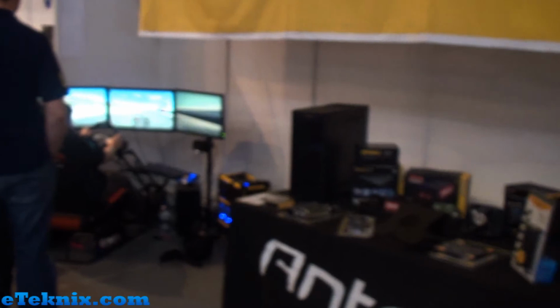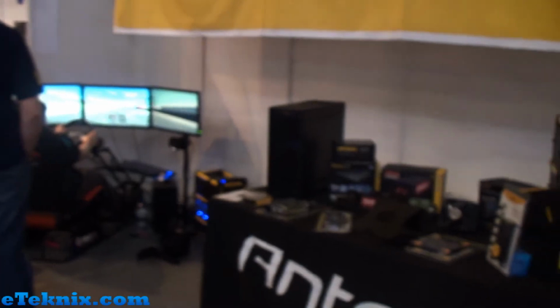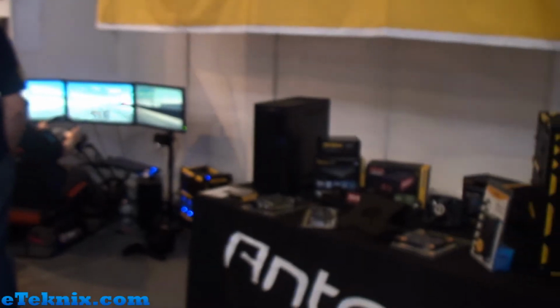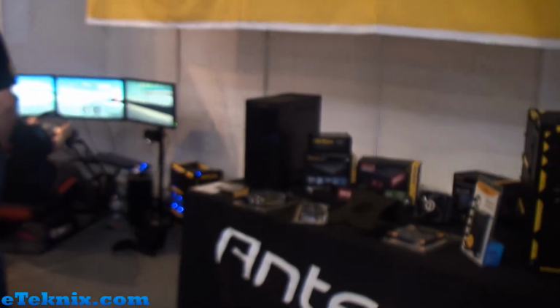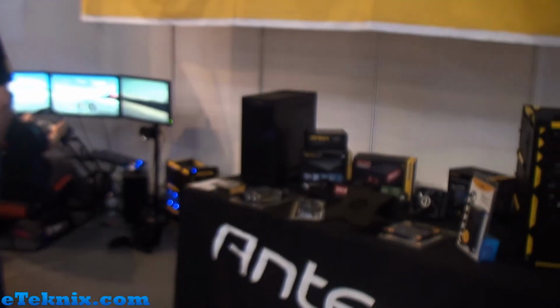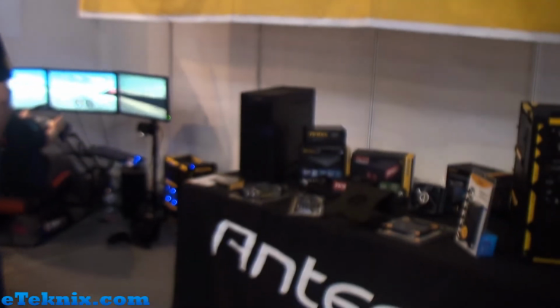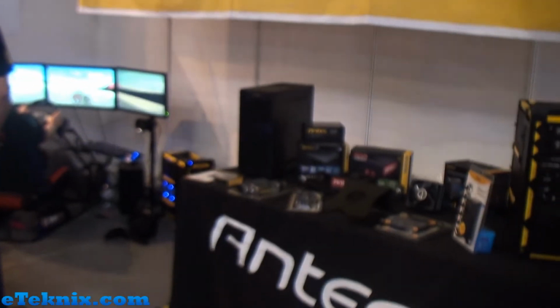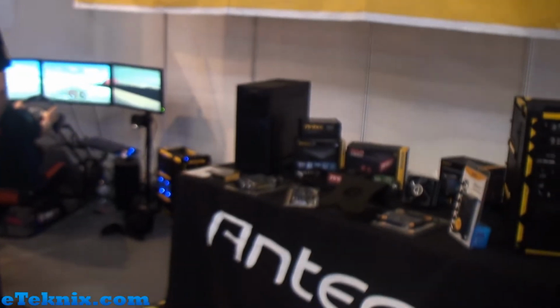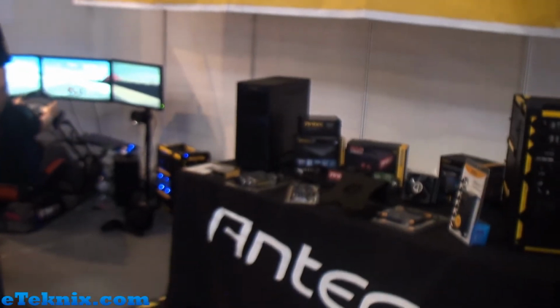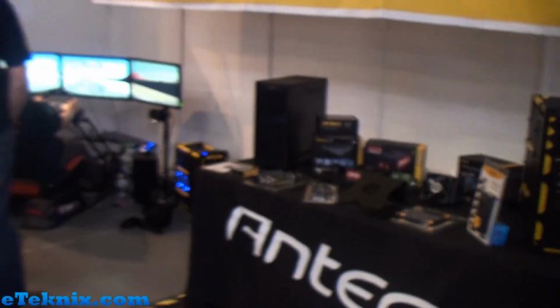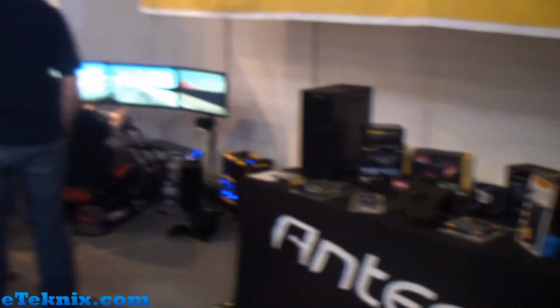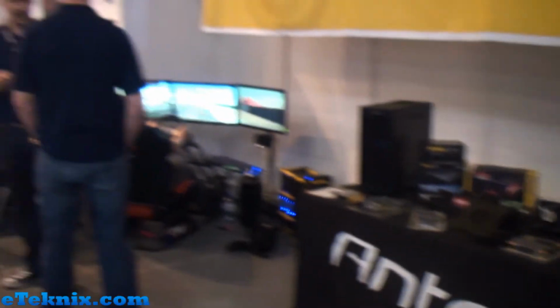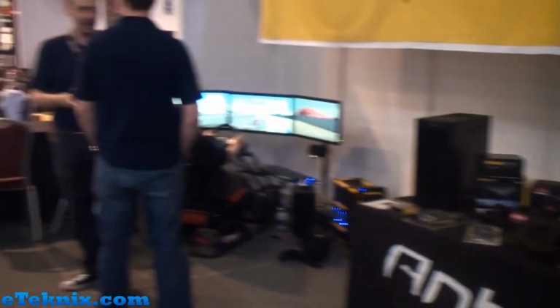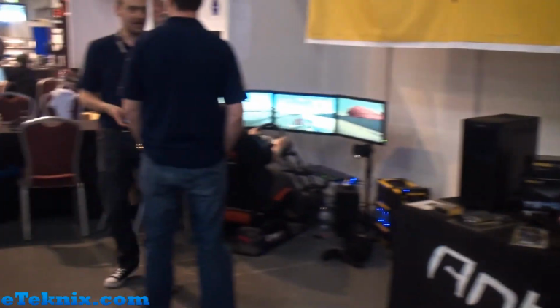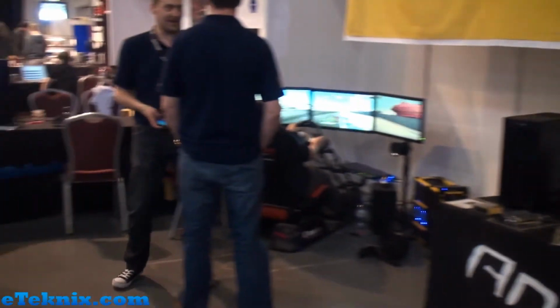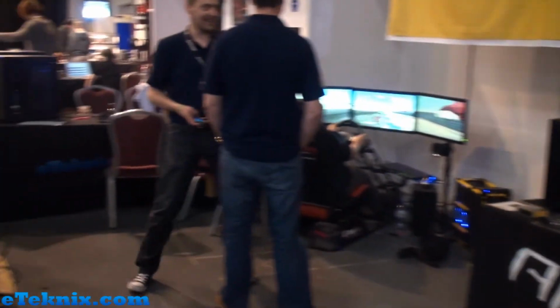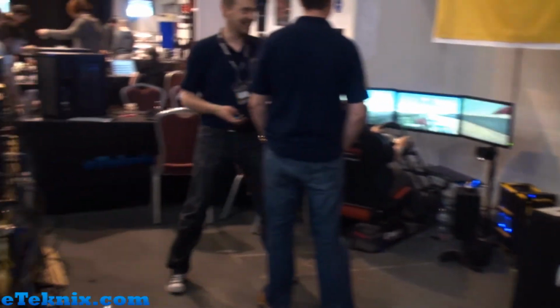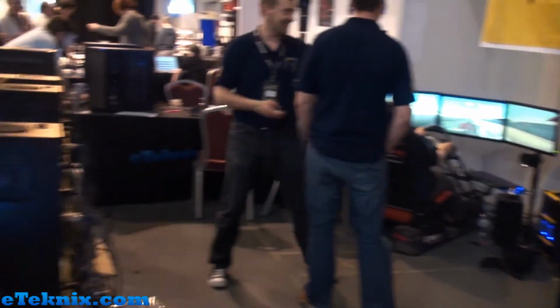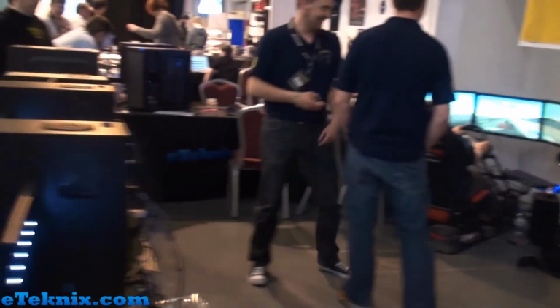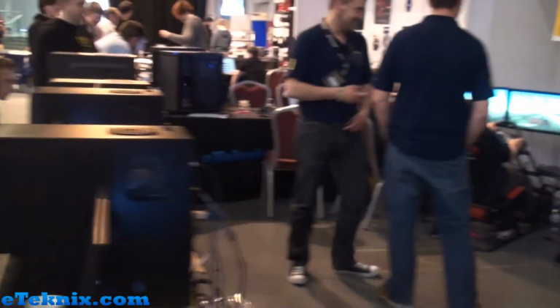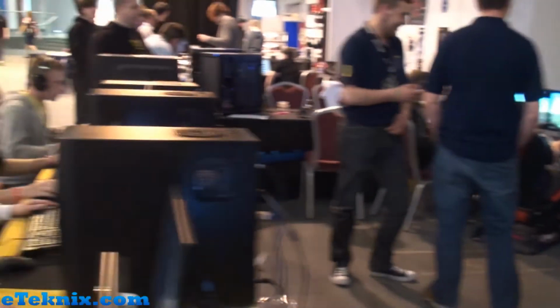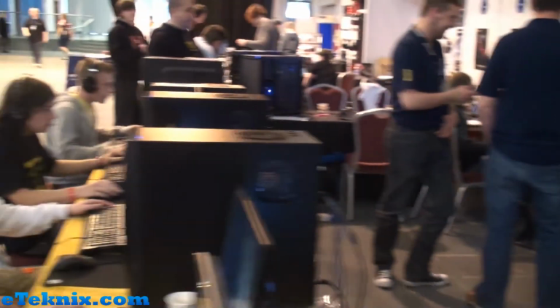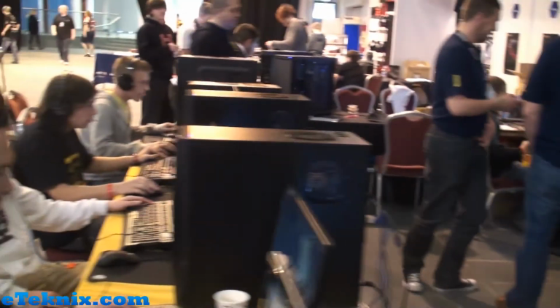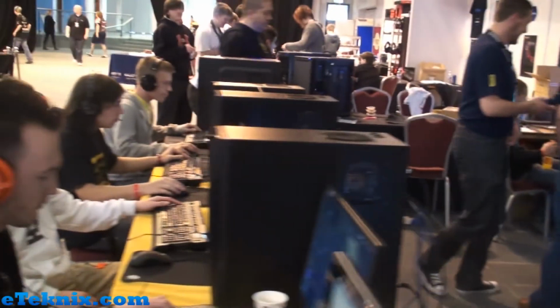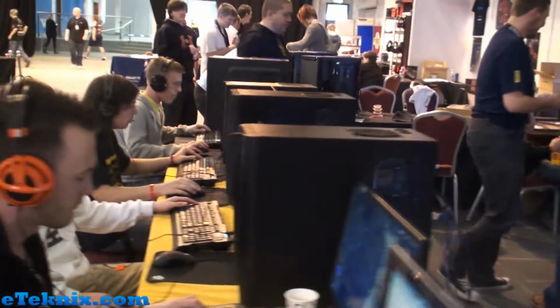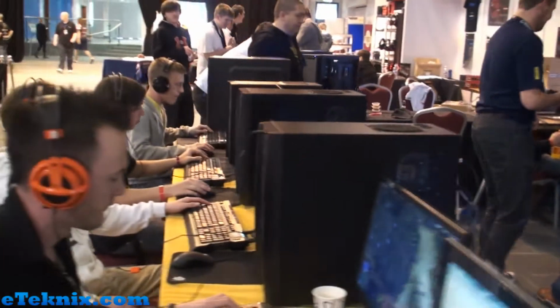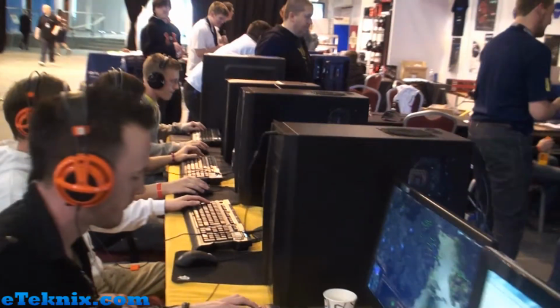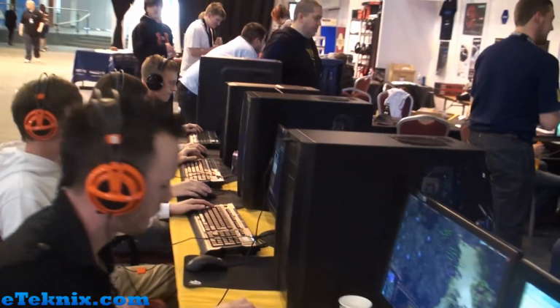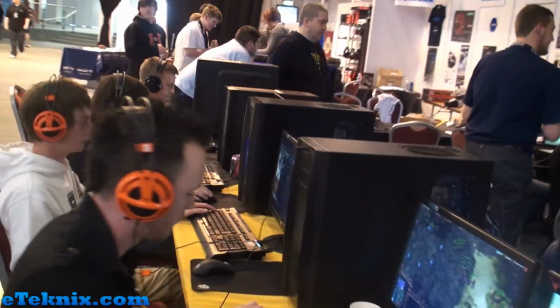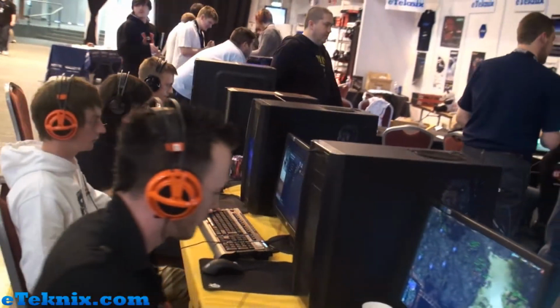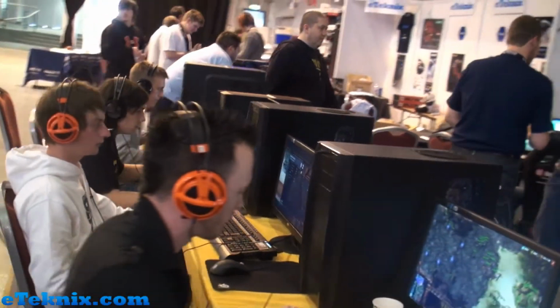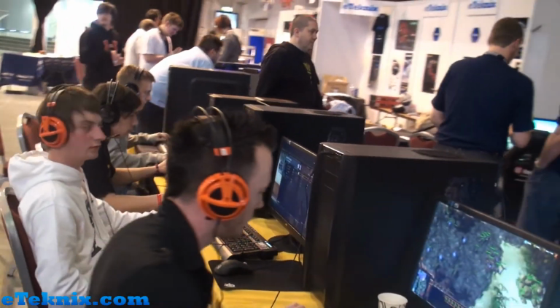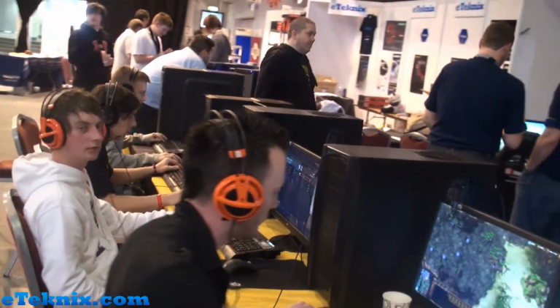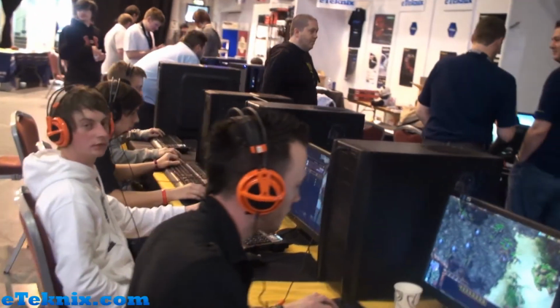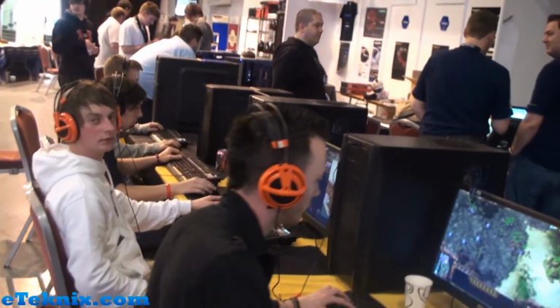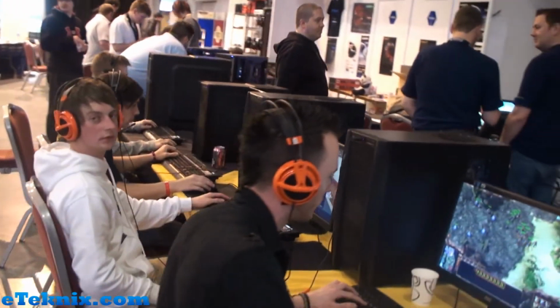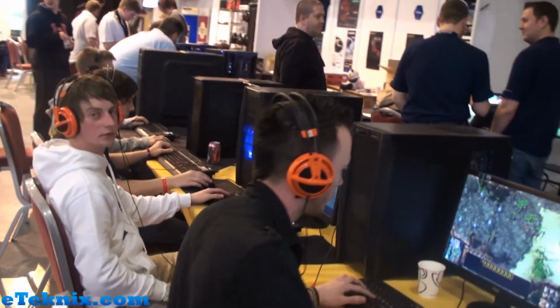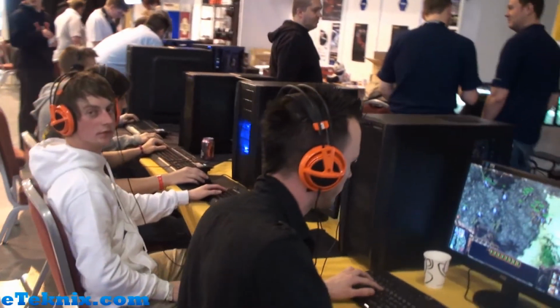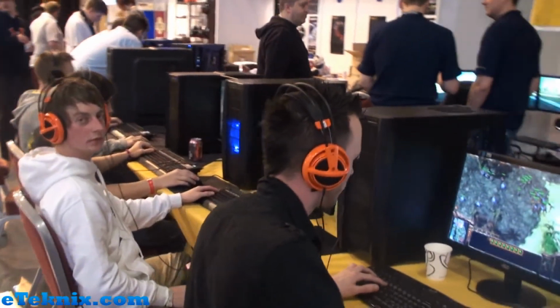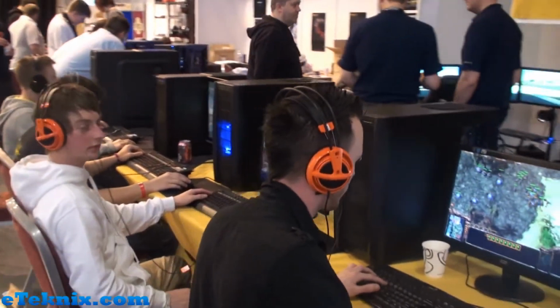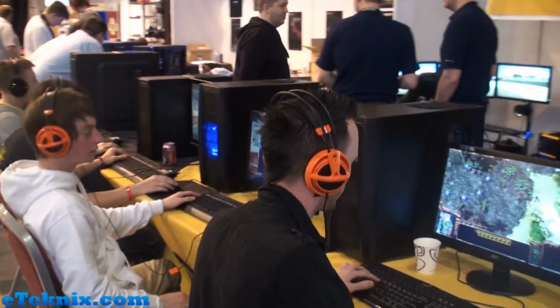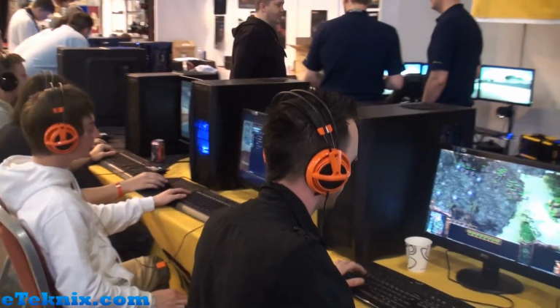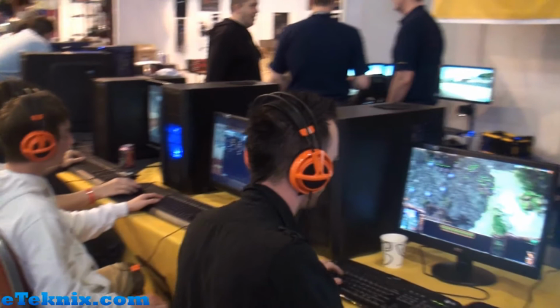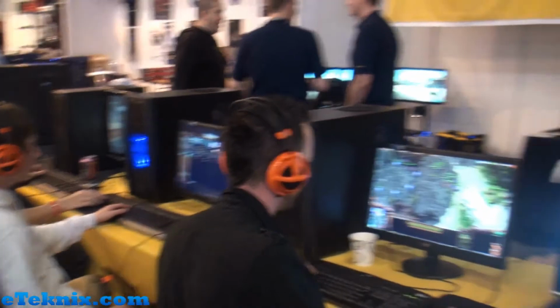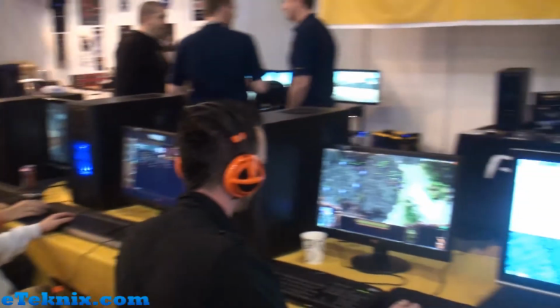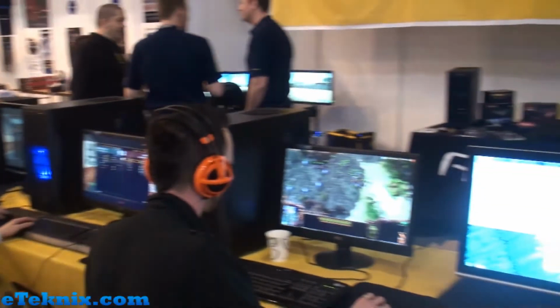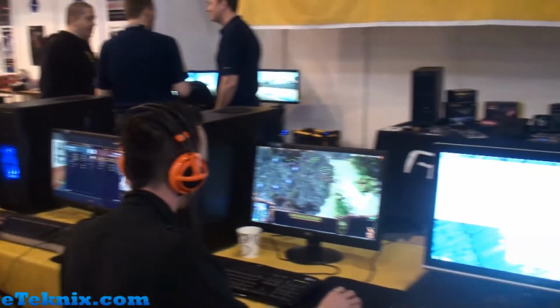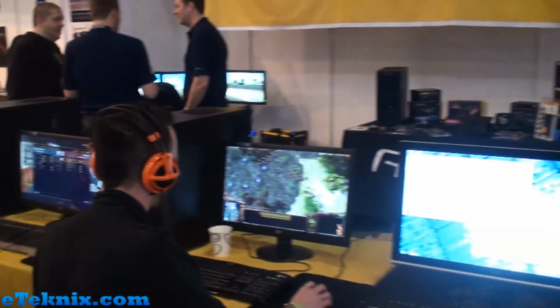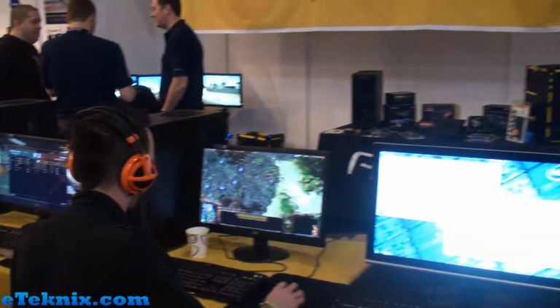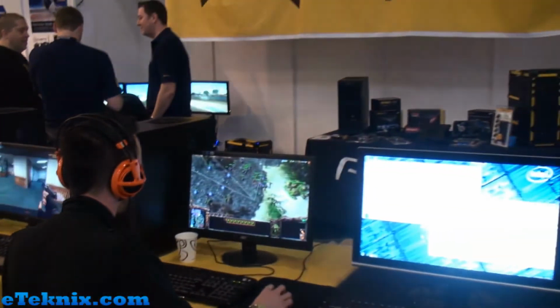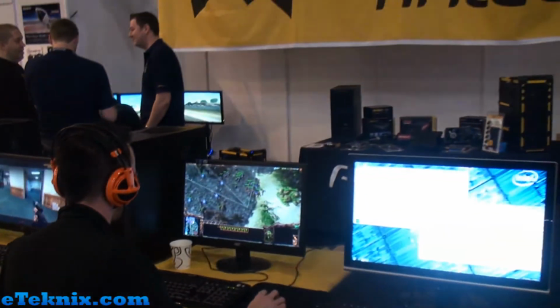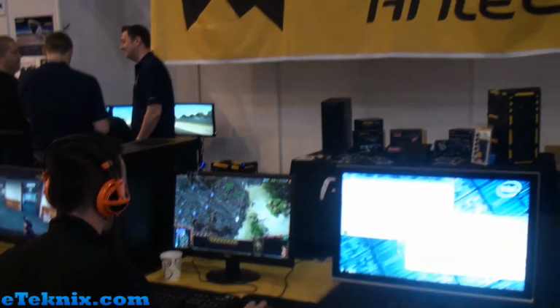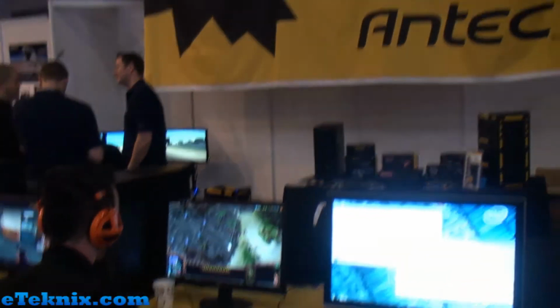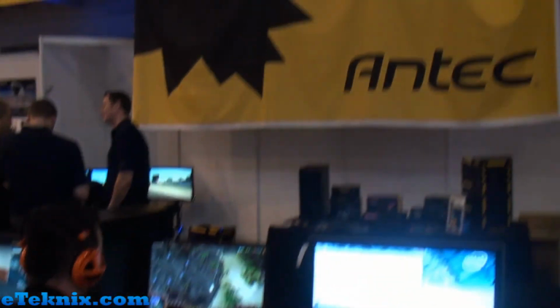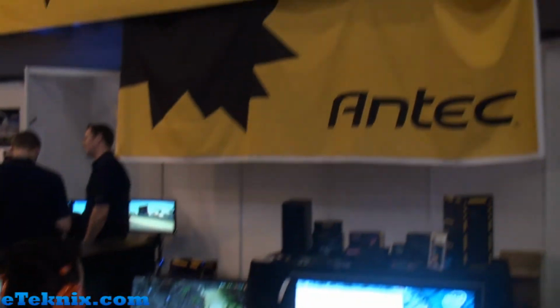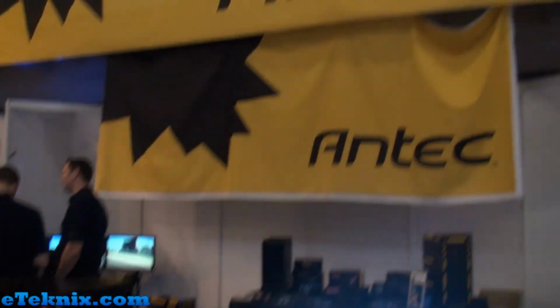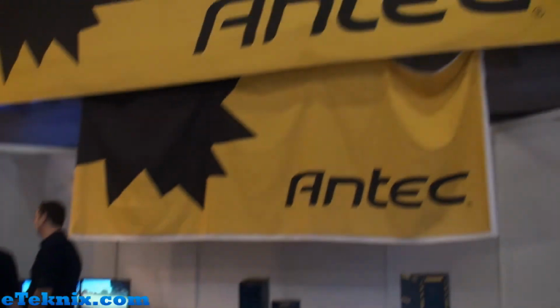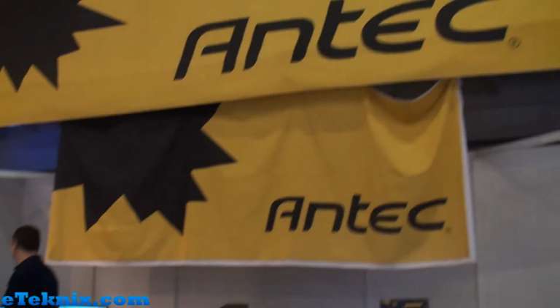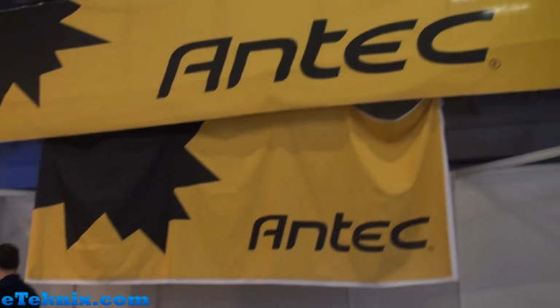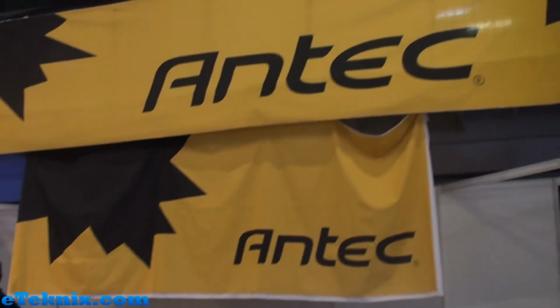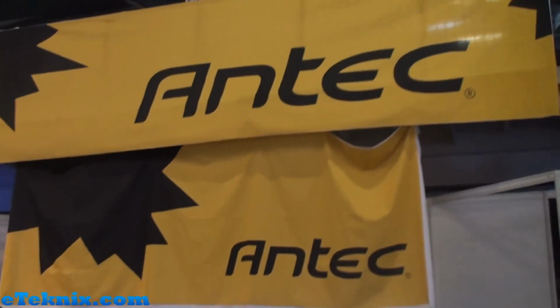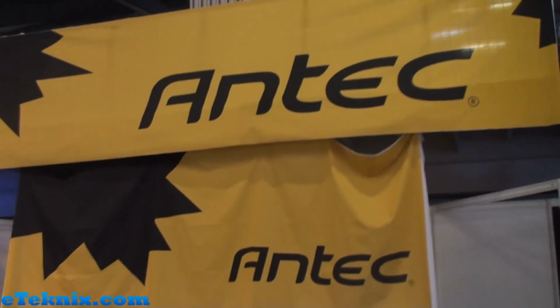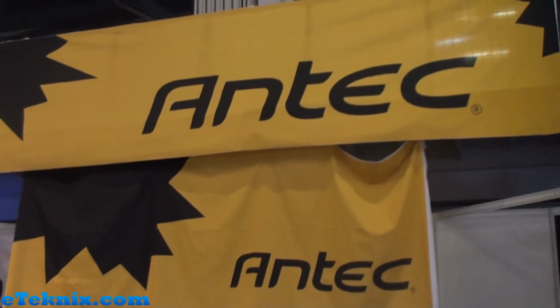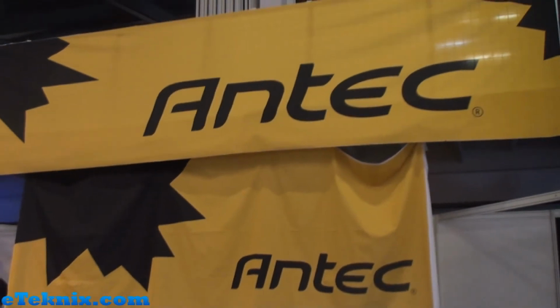Lots of stuff going on in terms of gaming, including showing off the products and things like that as well. Loads of stuff going on today at Insomnia i45 at the Antec booth.